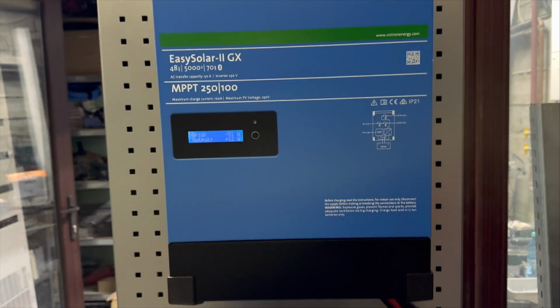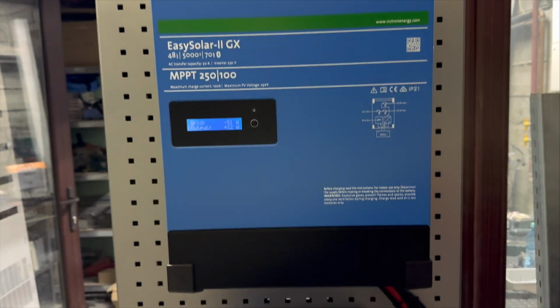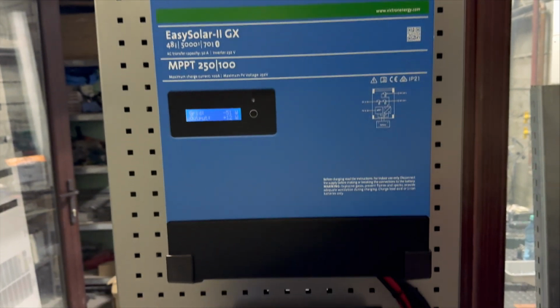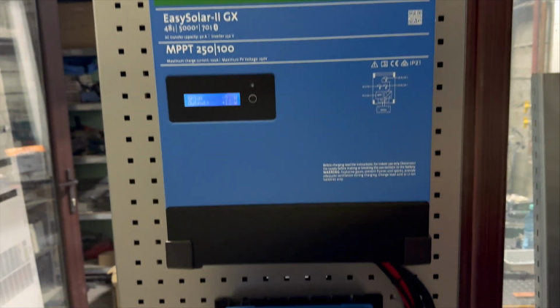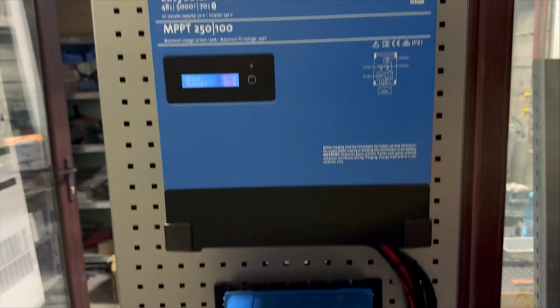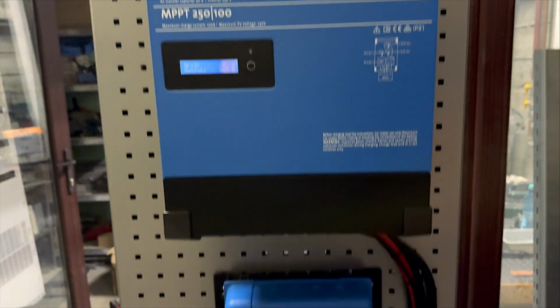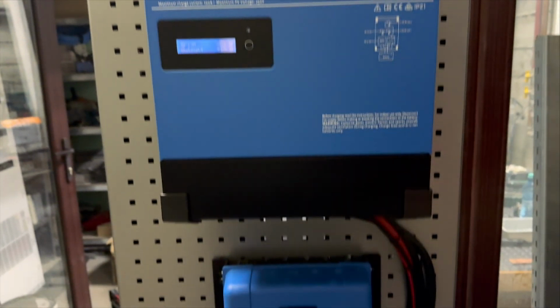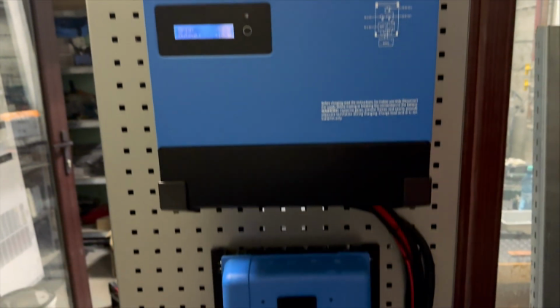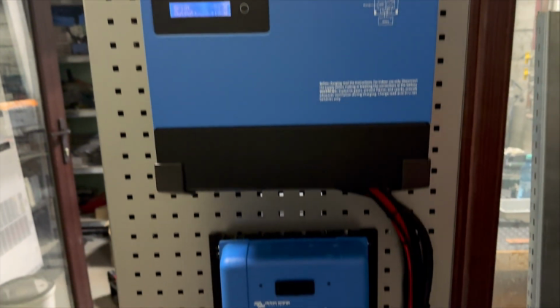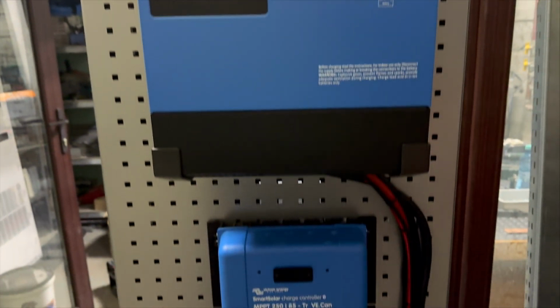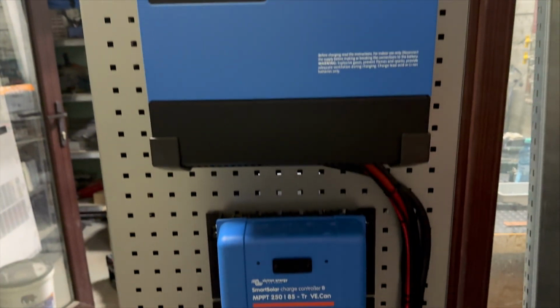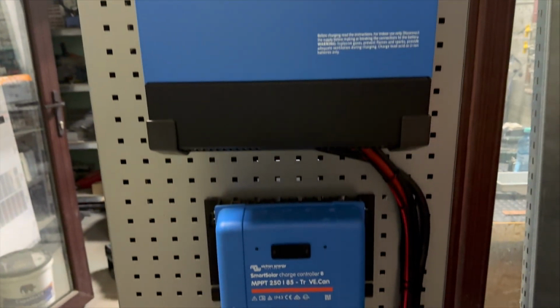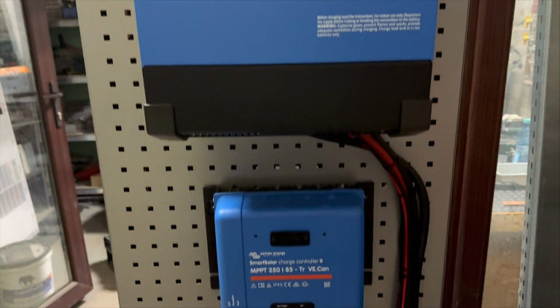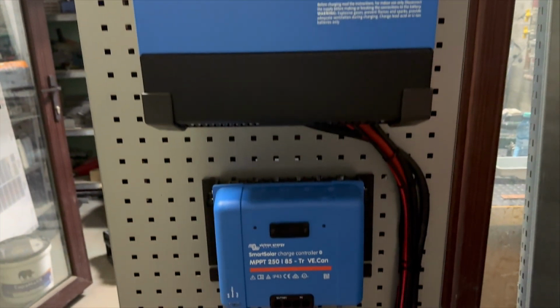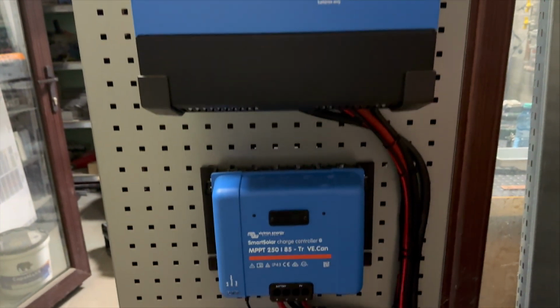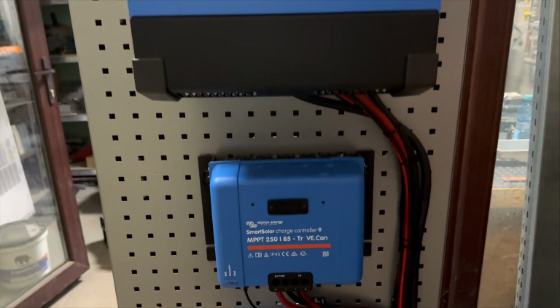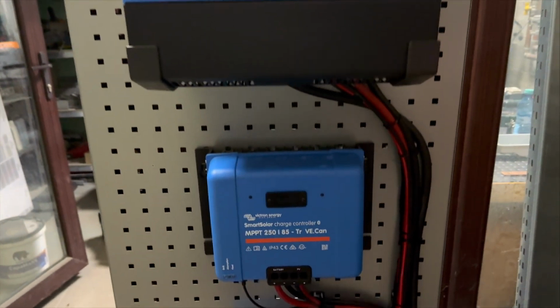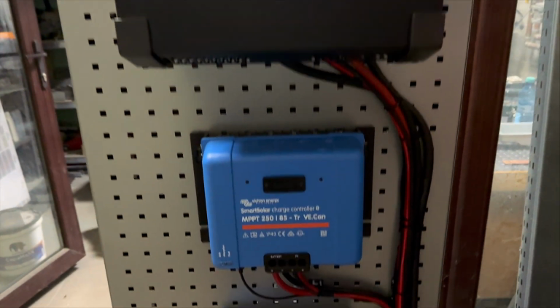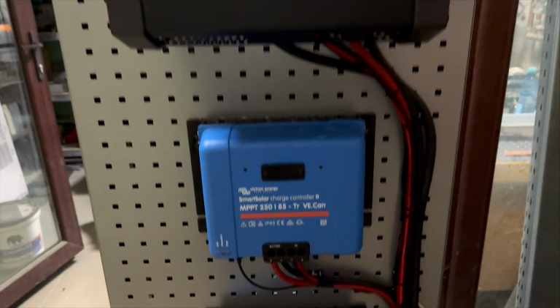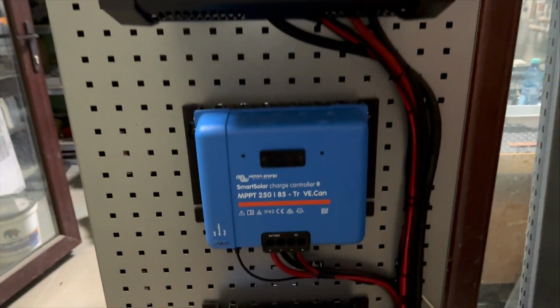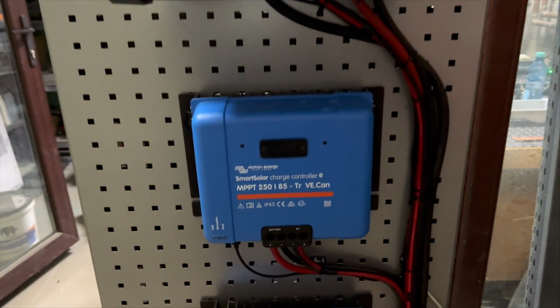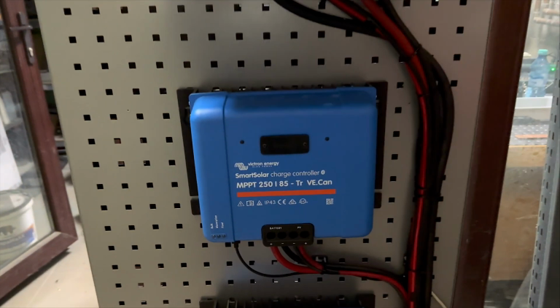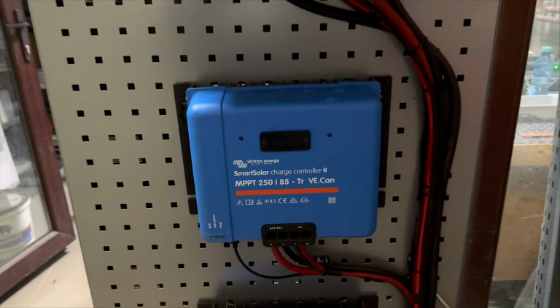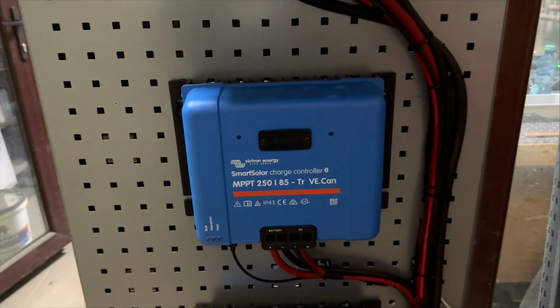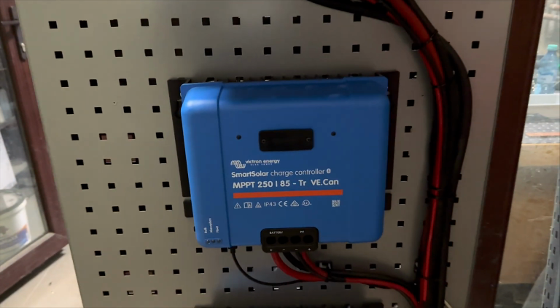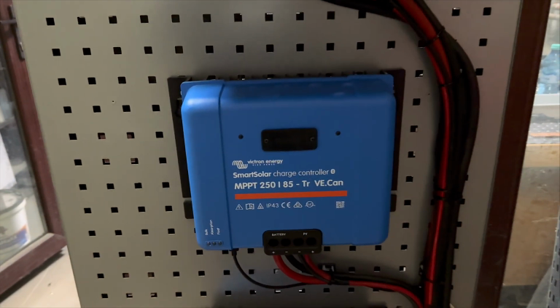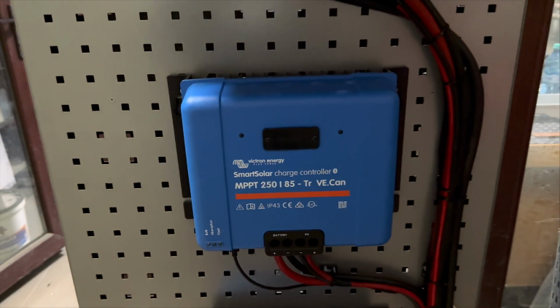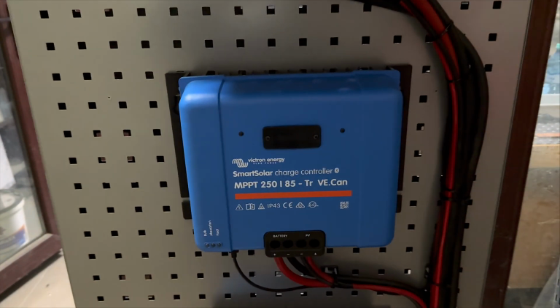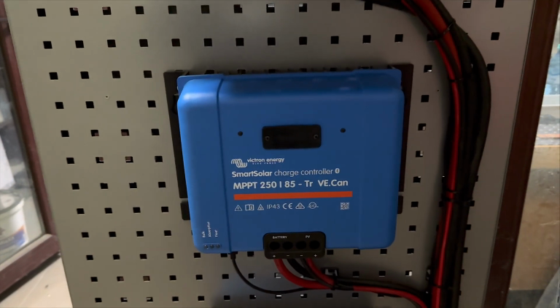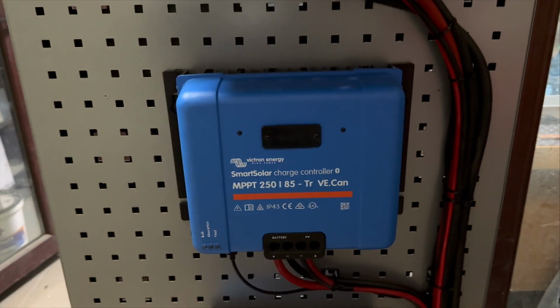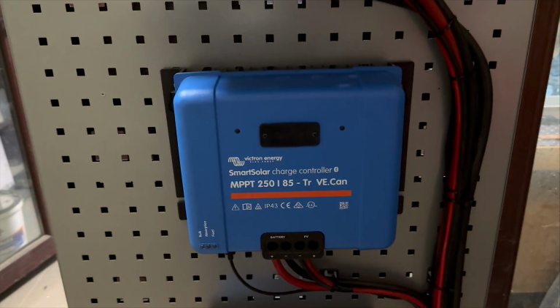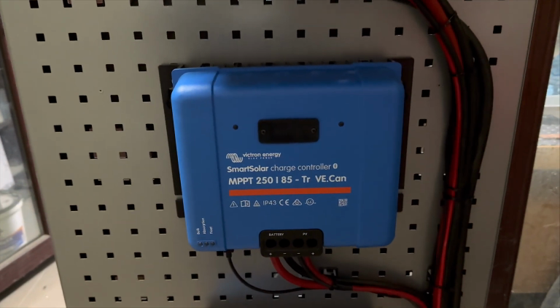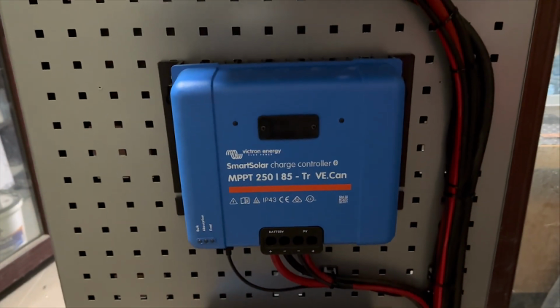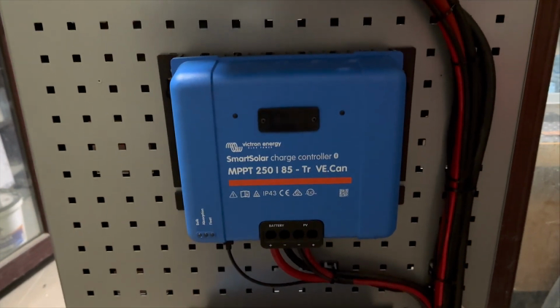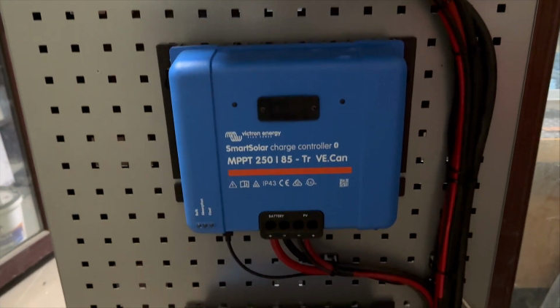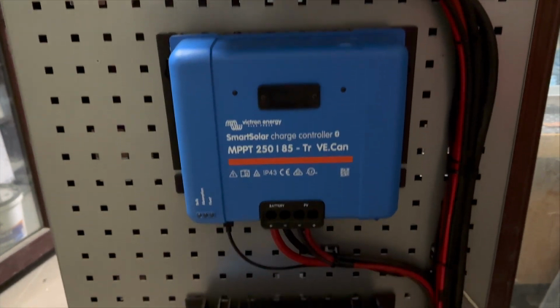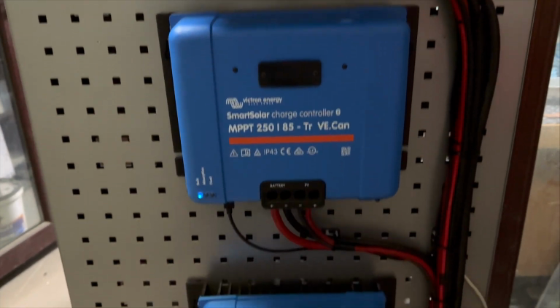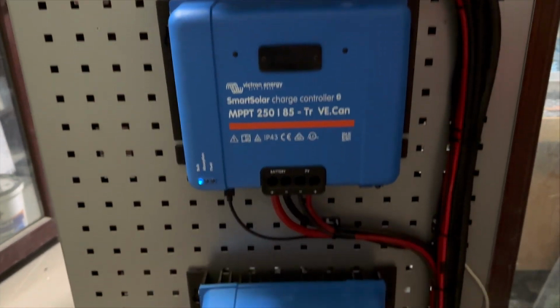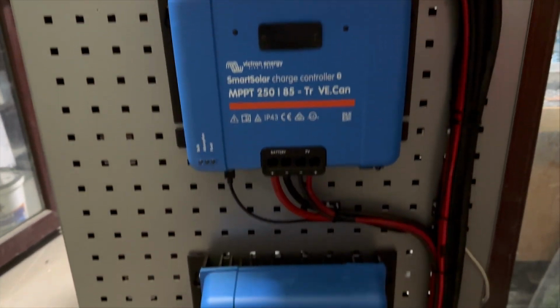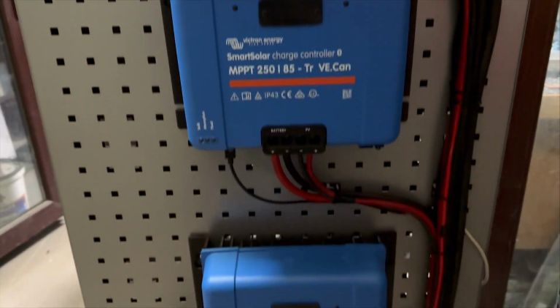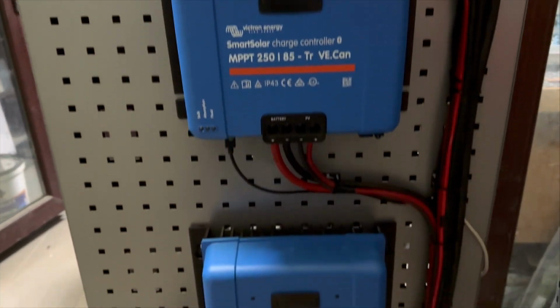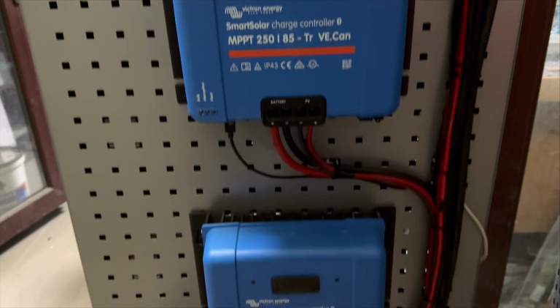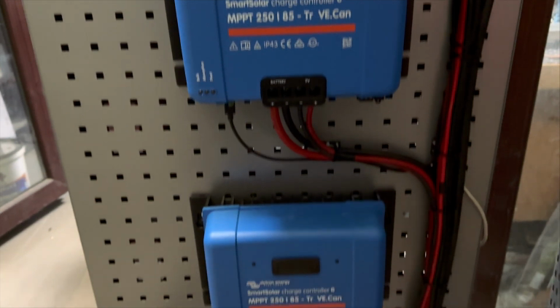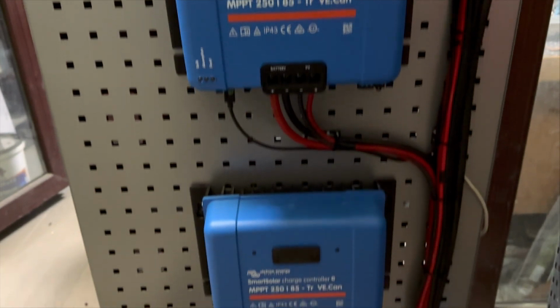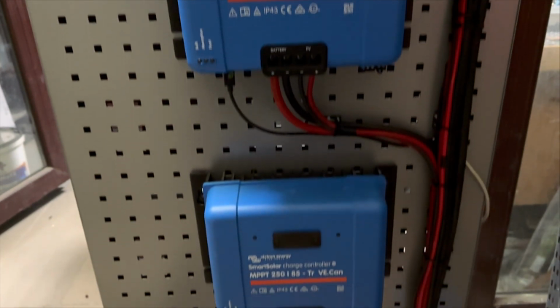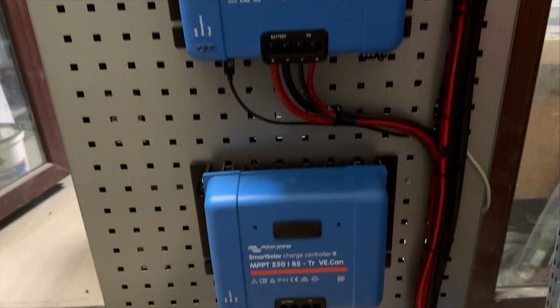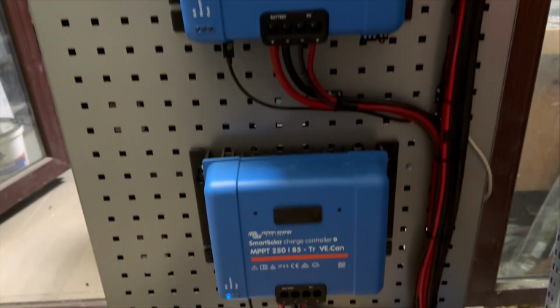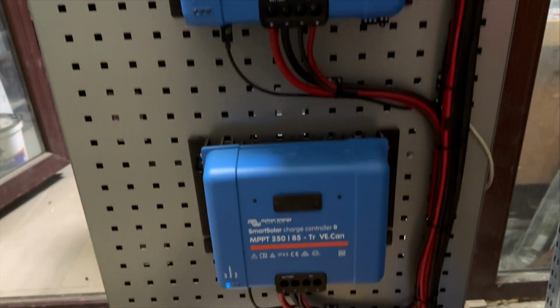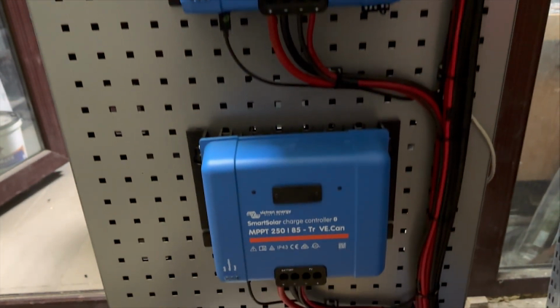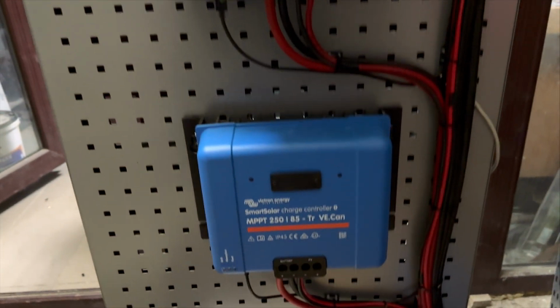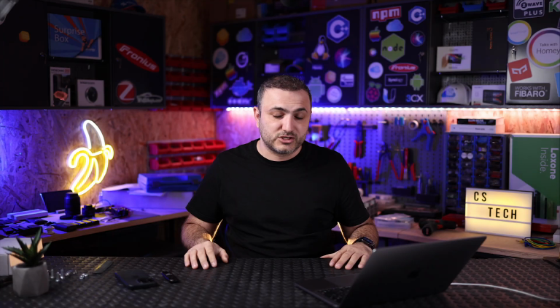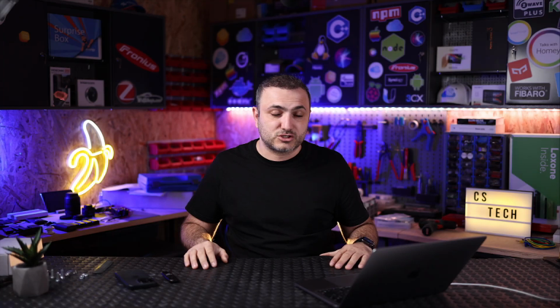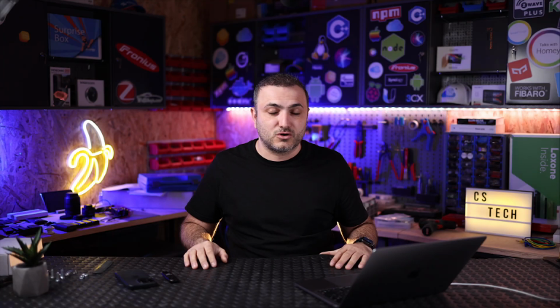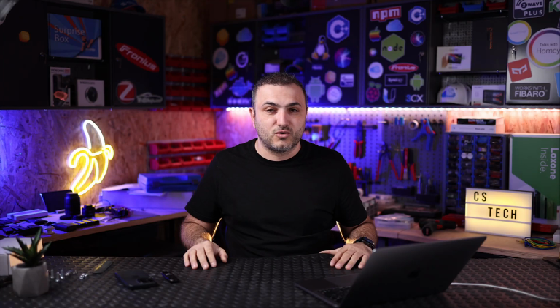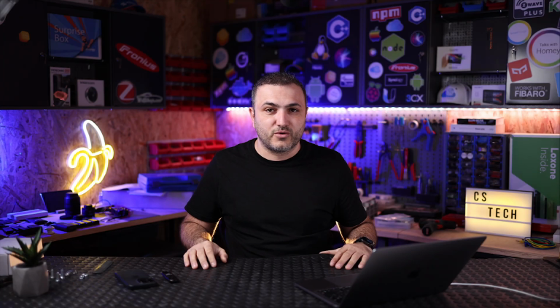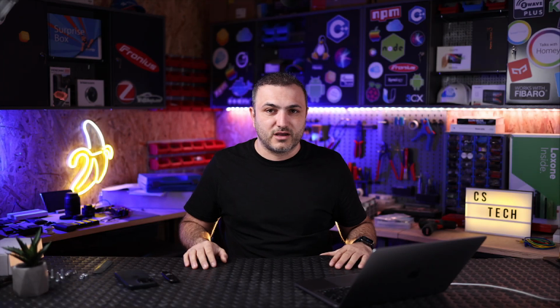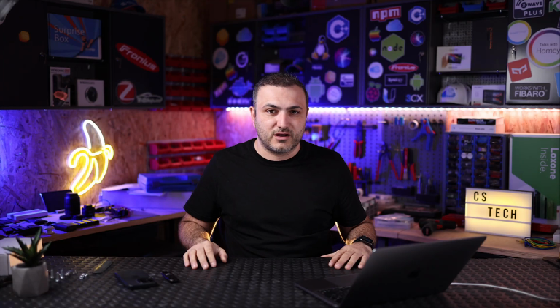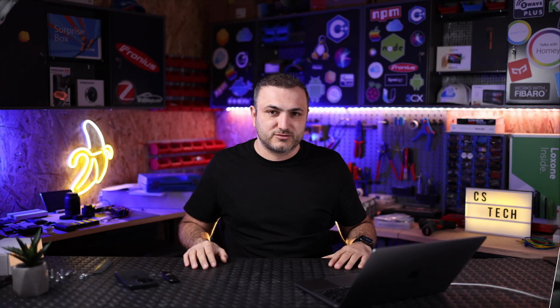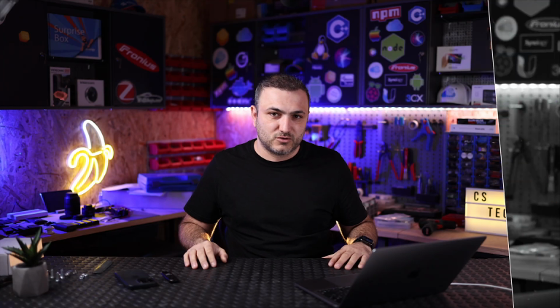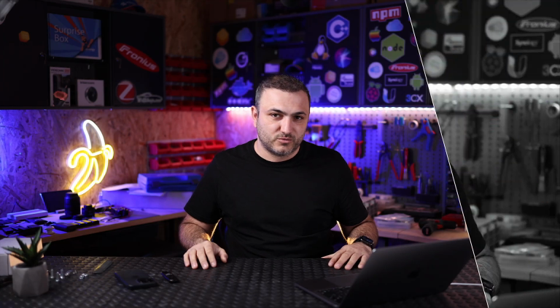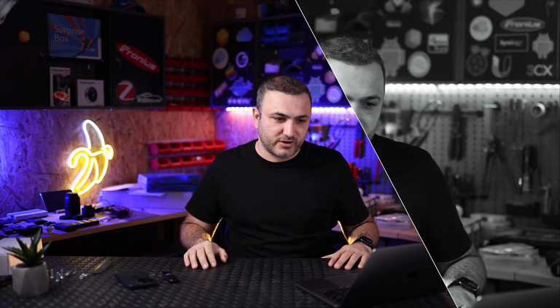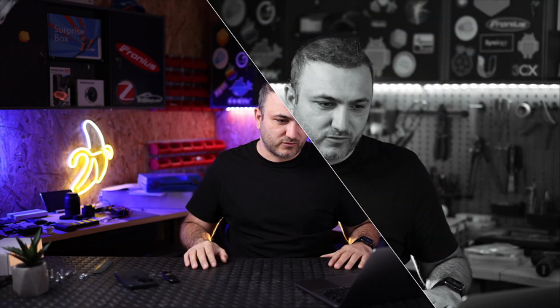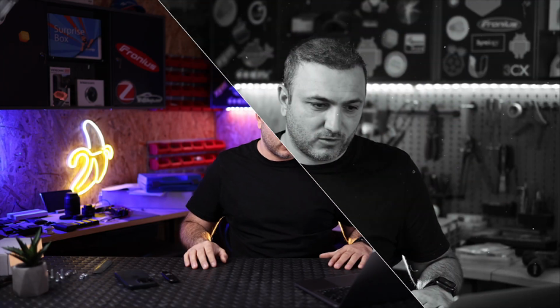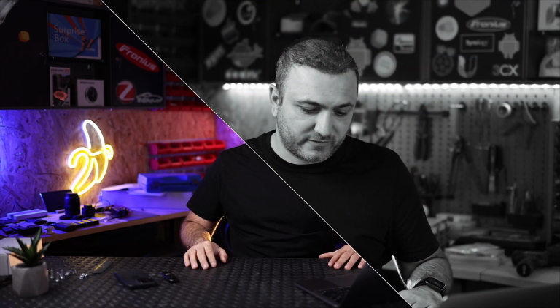So we decided to make a real system with three MPPTs and batteries, and run it for at least 30 days. Today the 30 days are finished, so we have some results.